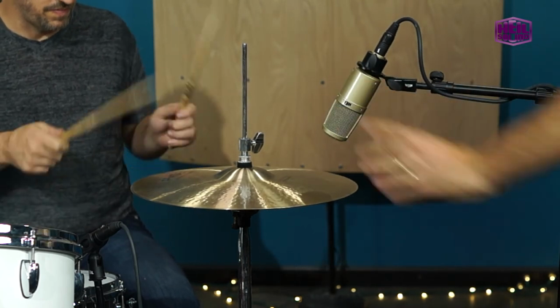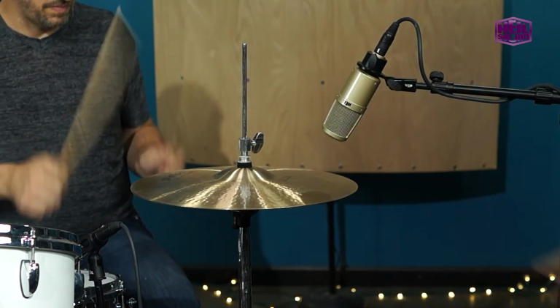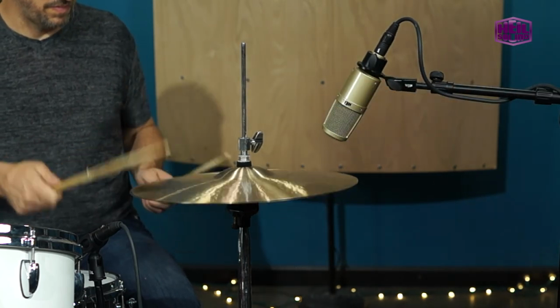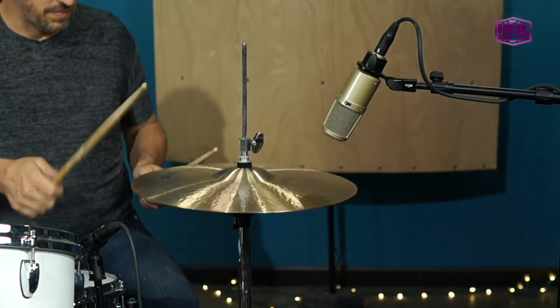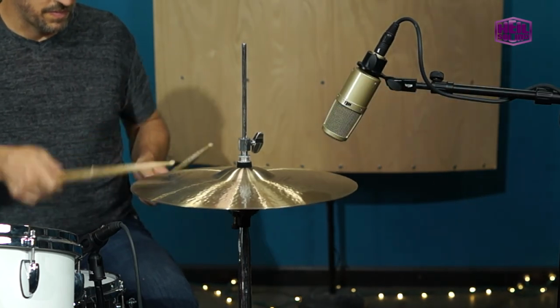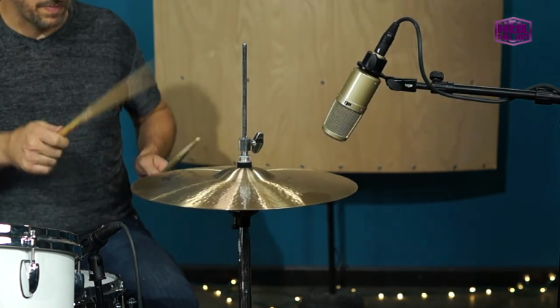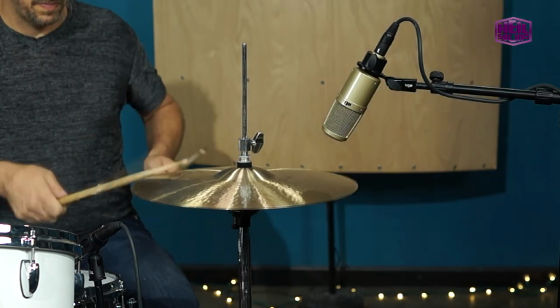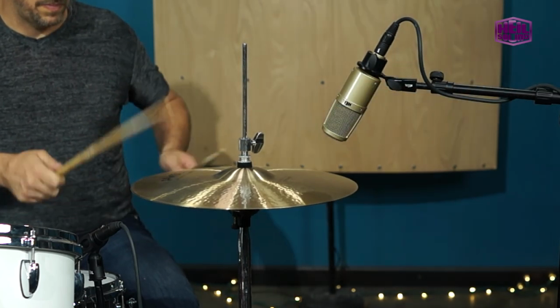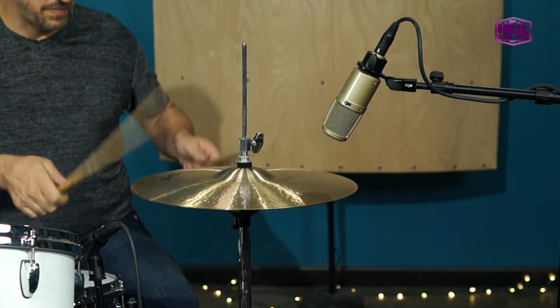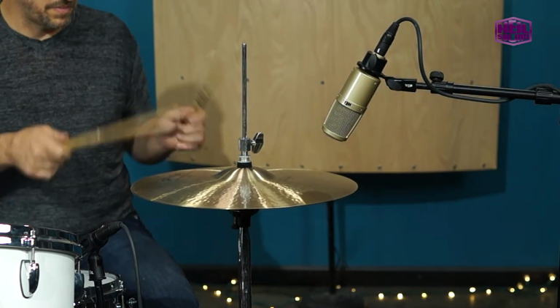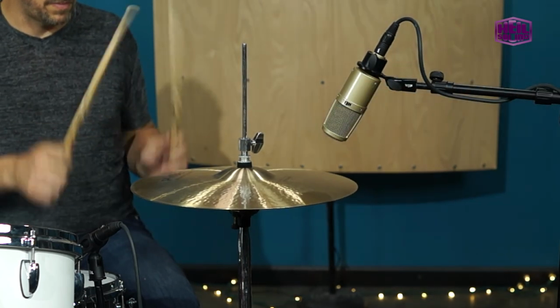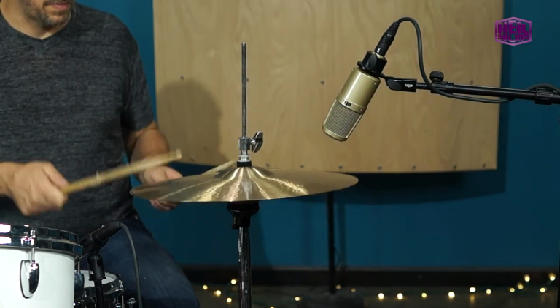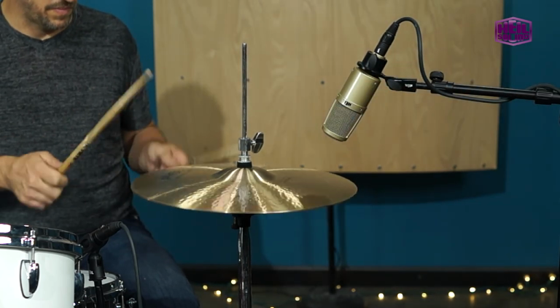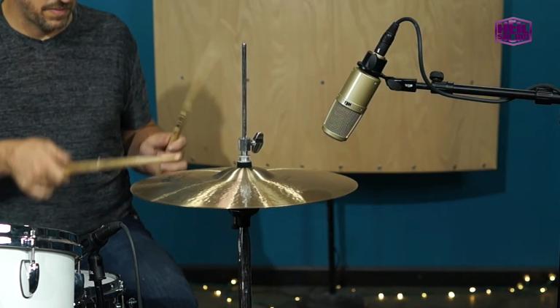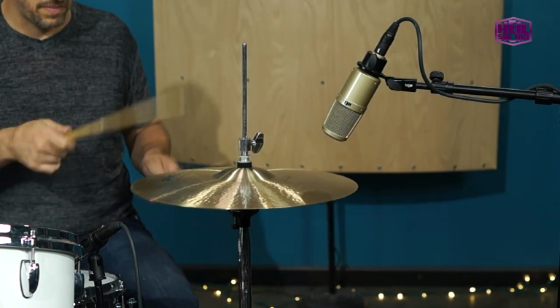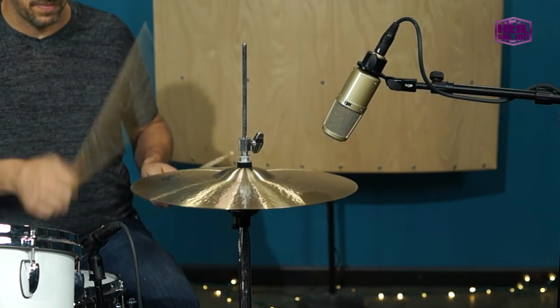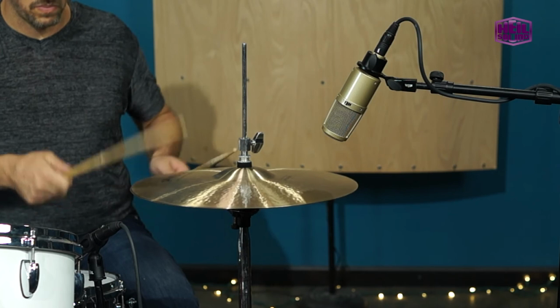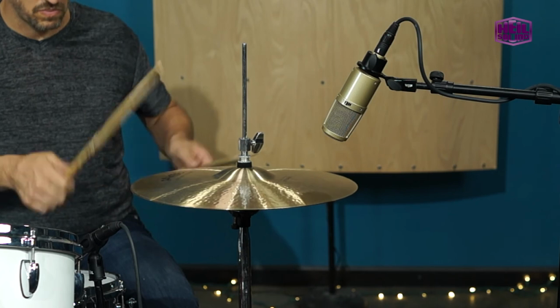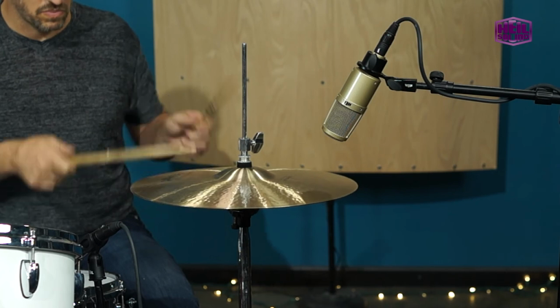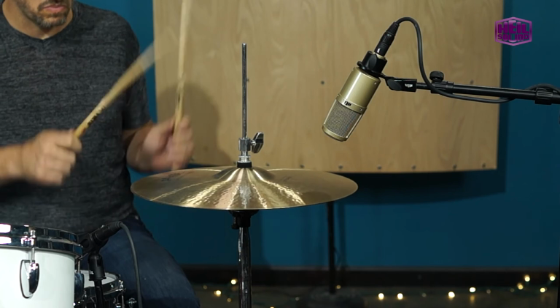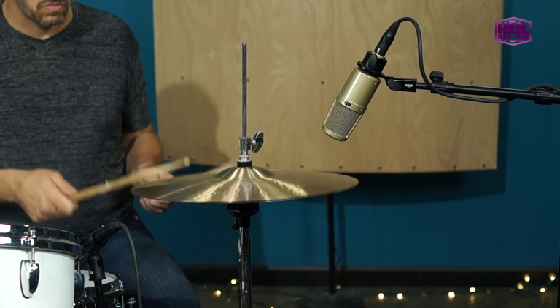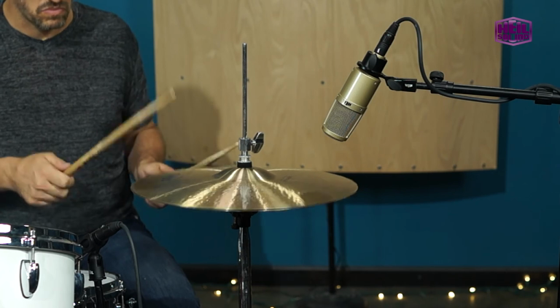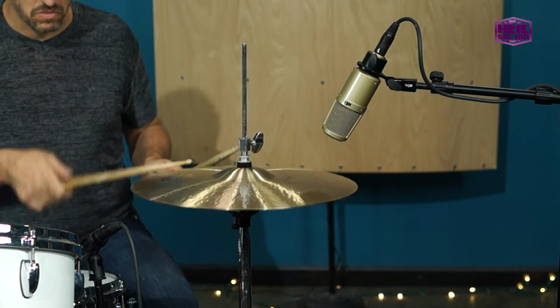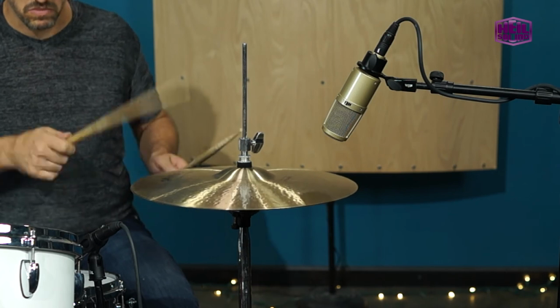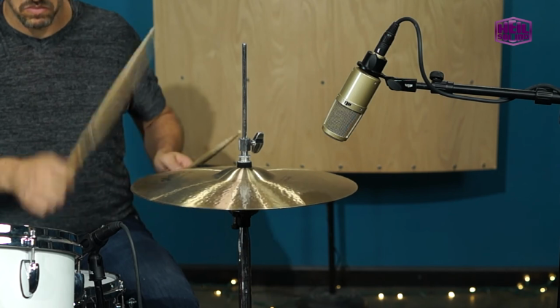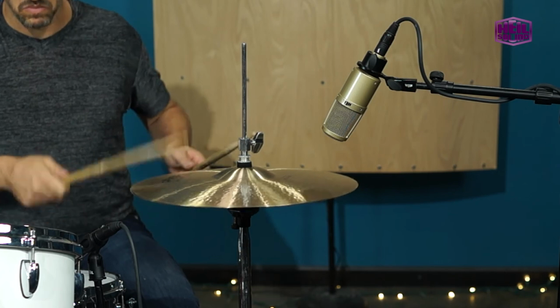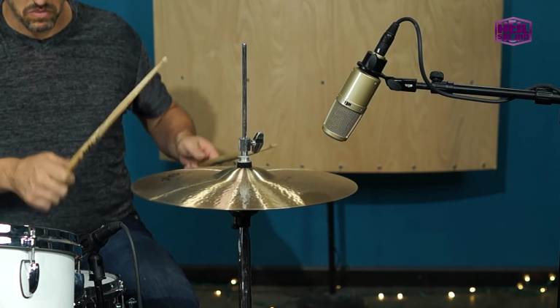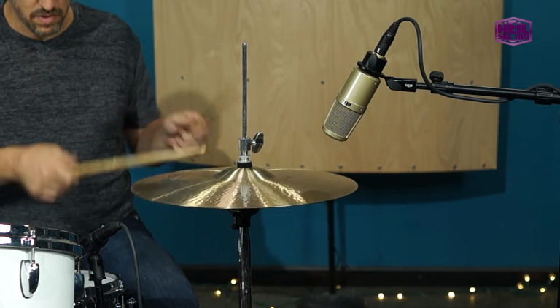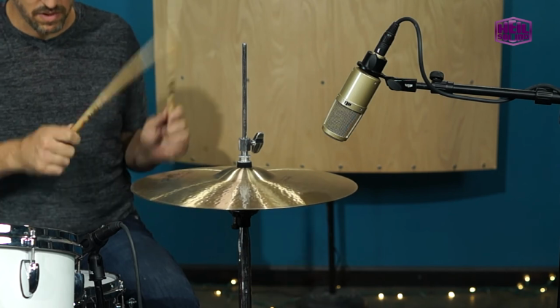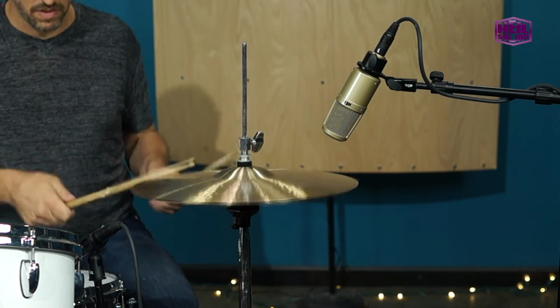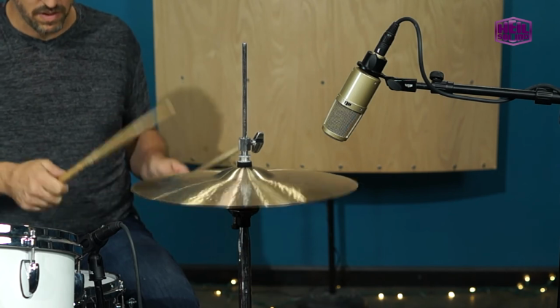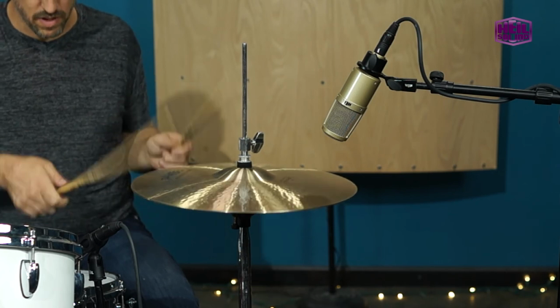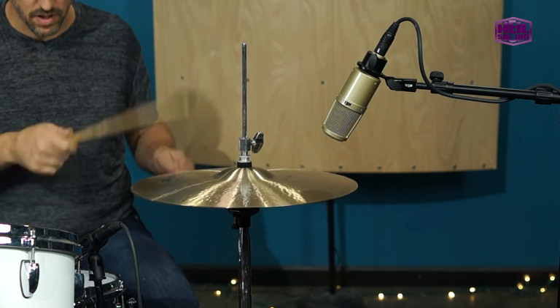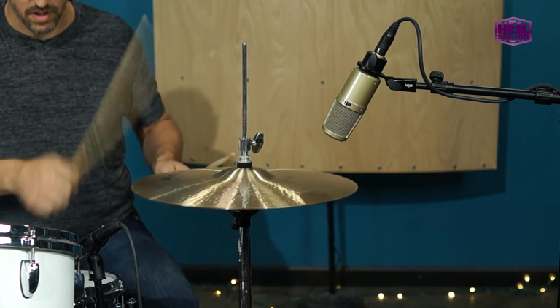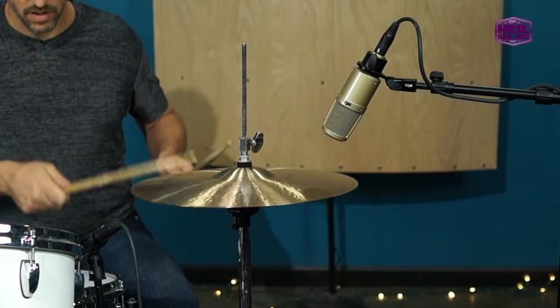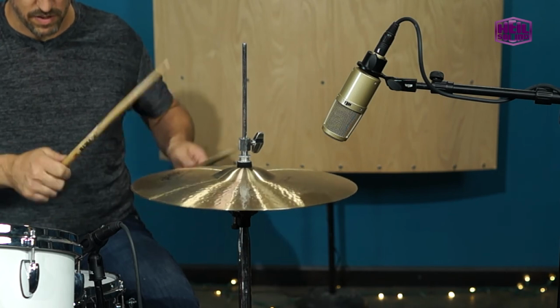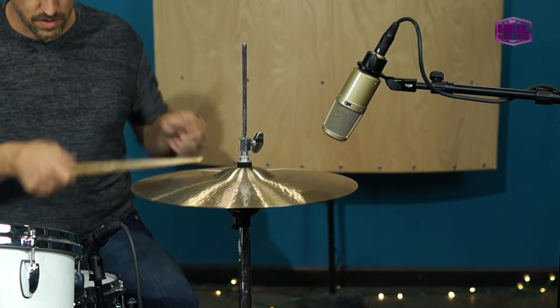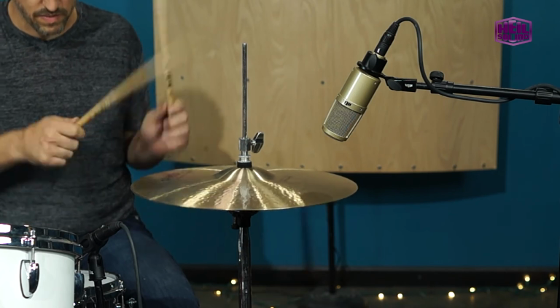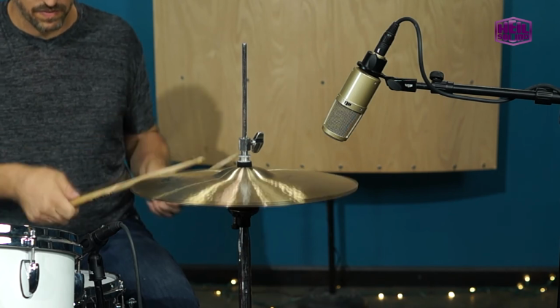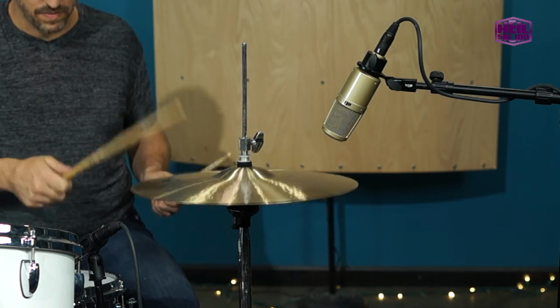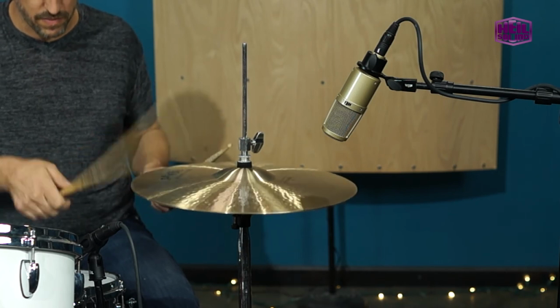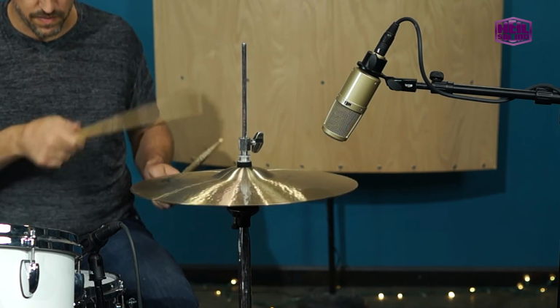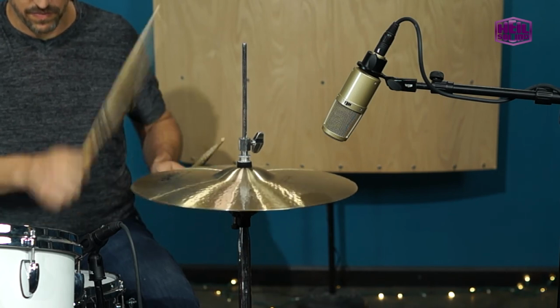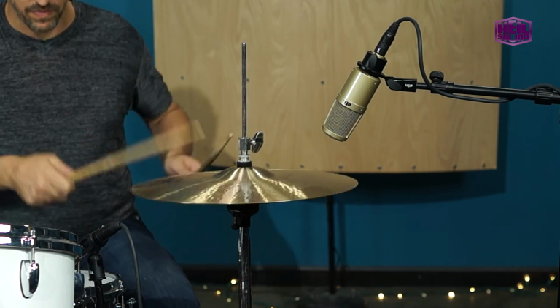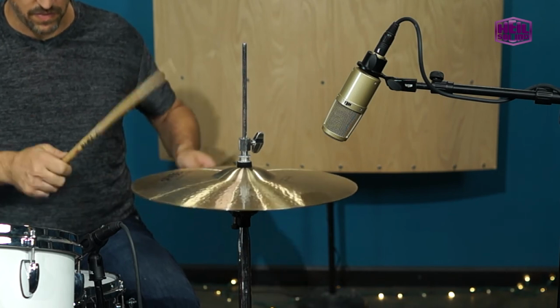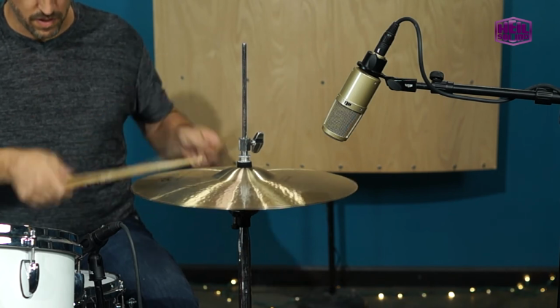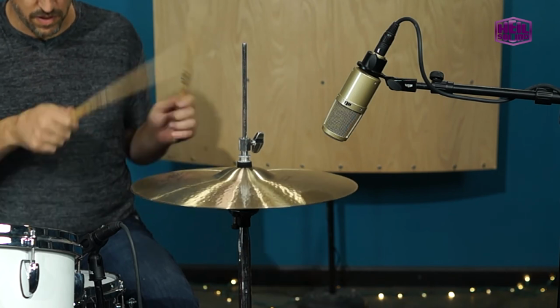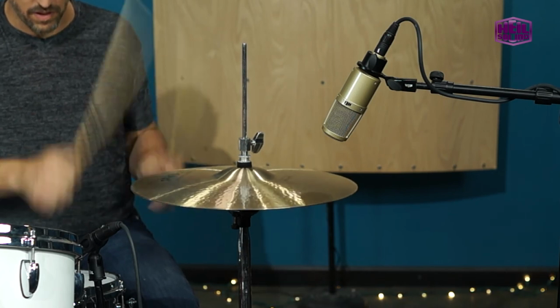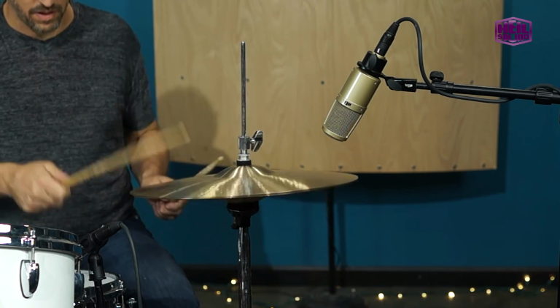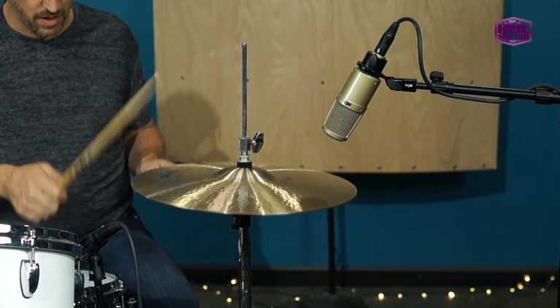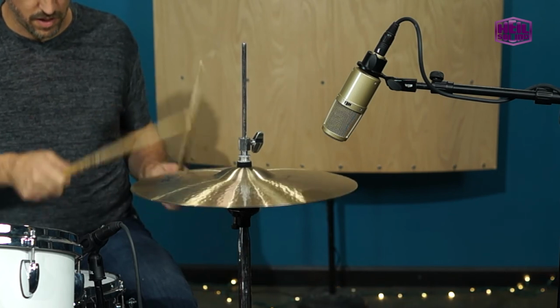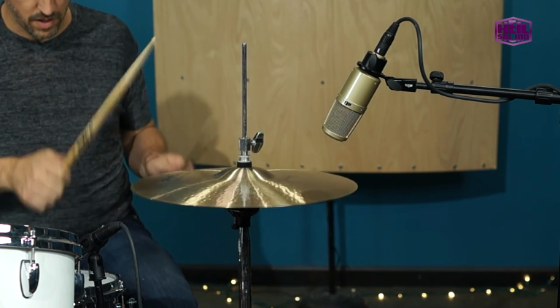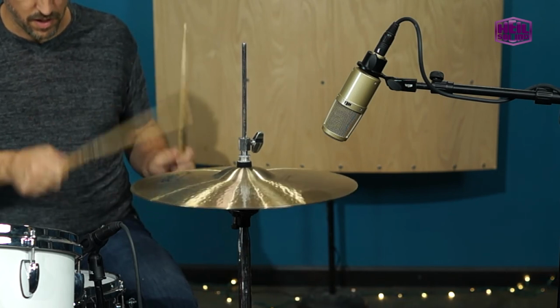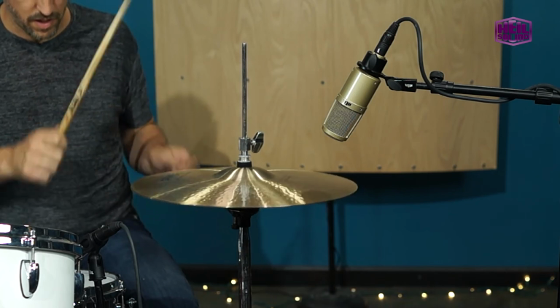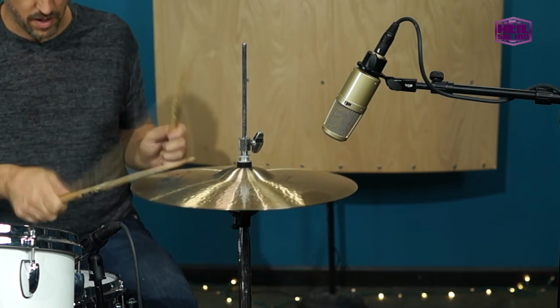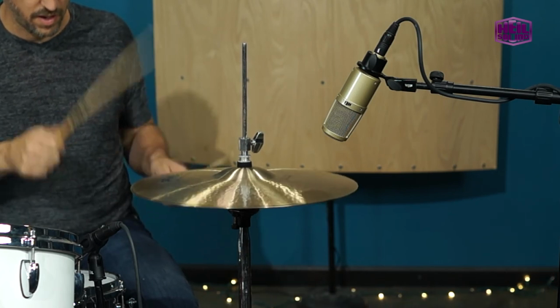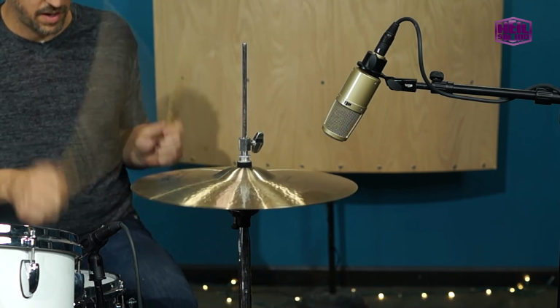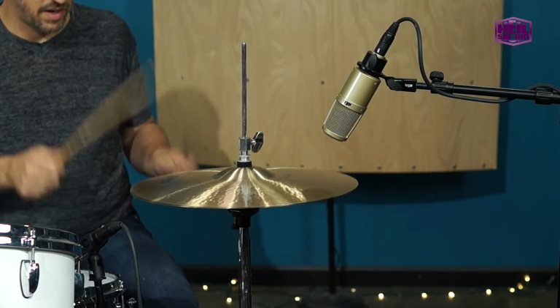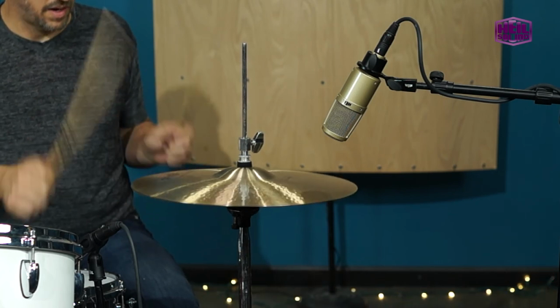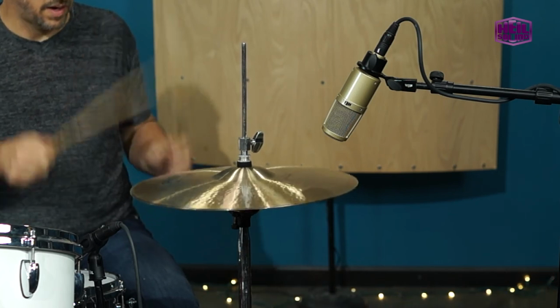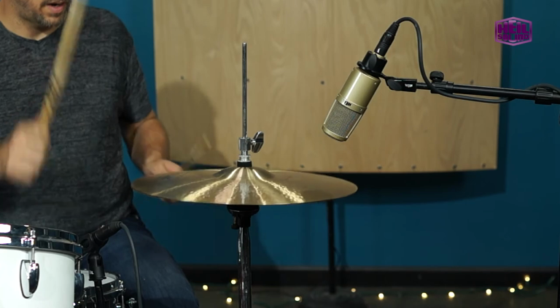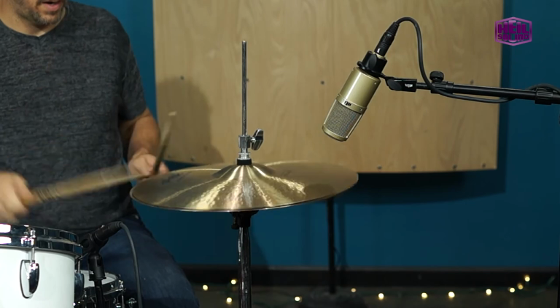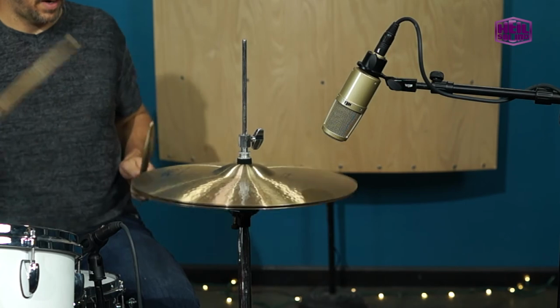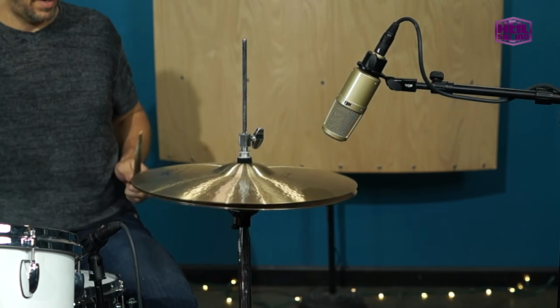For a tighter, more controlled sound, move the mic towards the bell. For a real heavy hitter, you may have to move it up to keep the hi-hat under control.